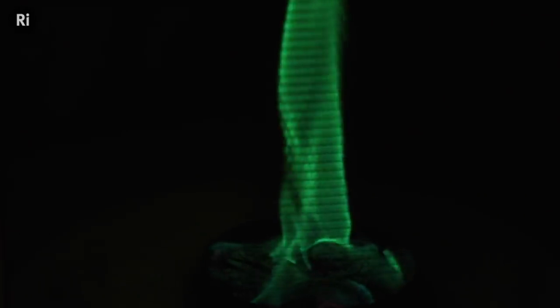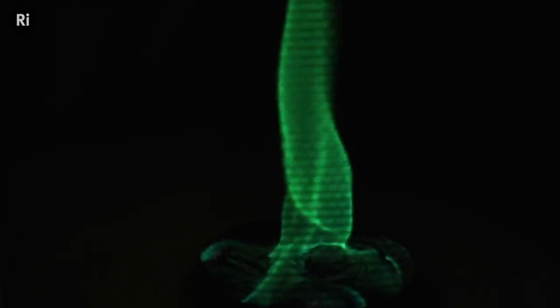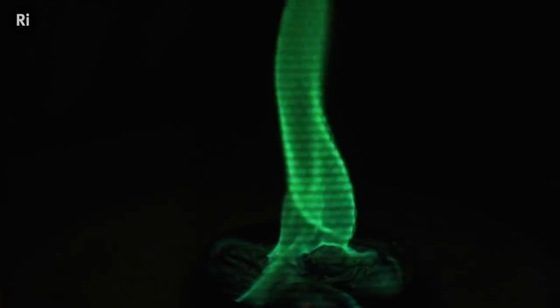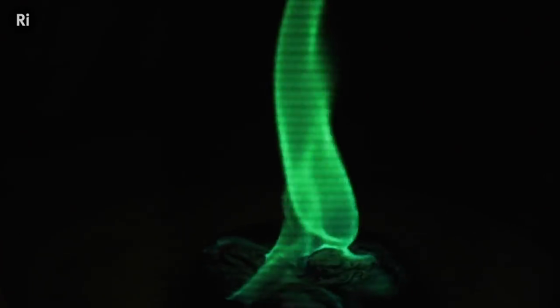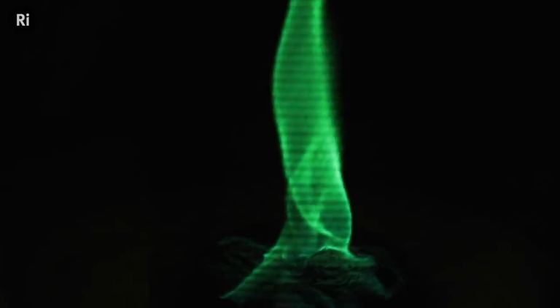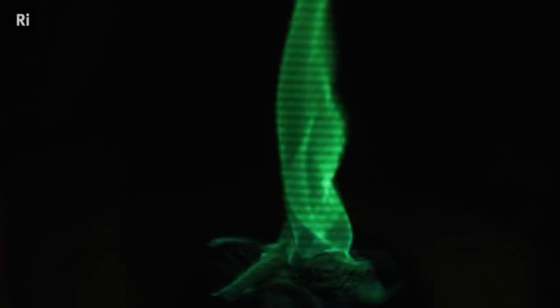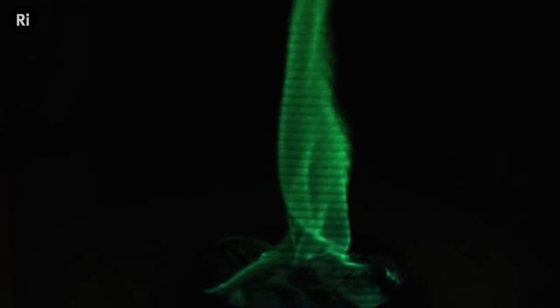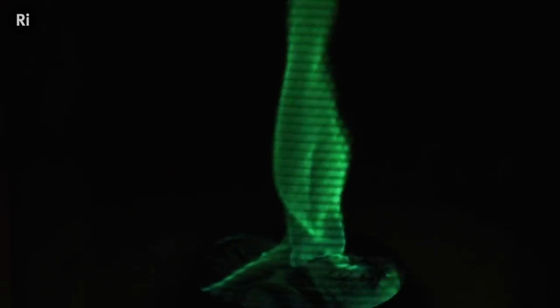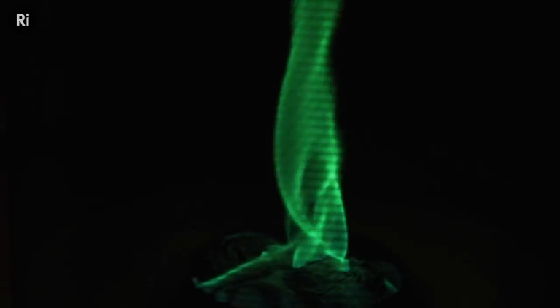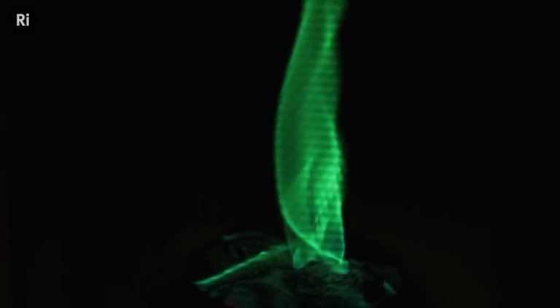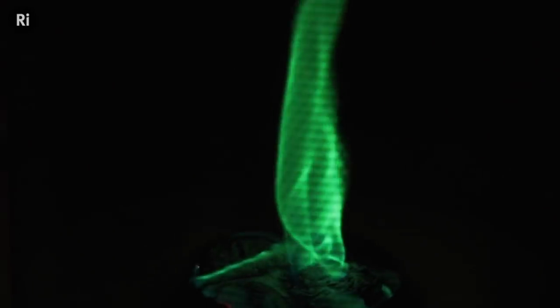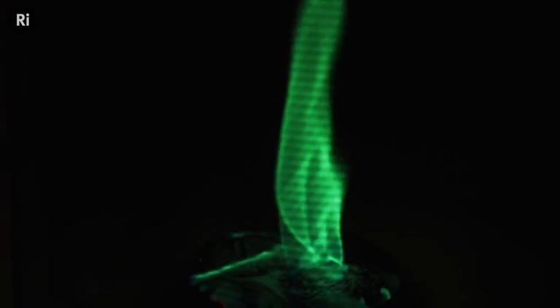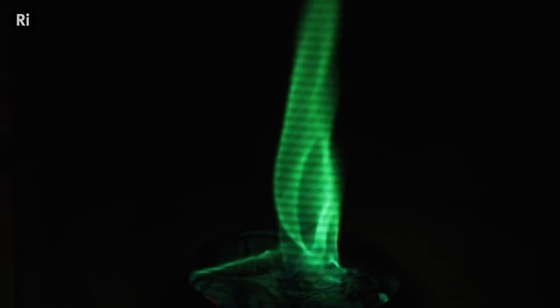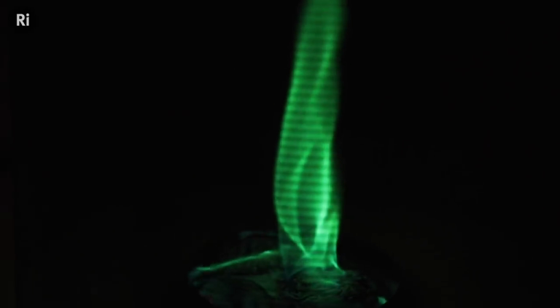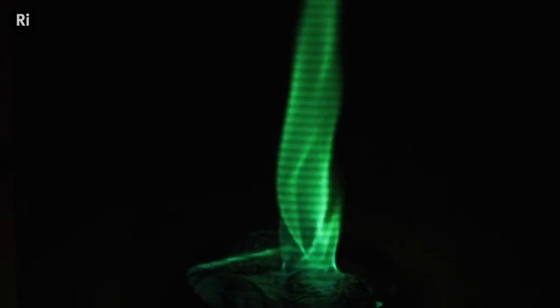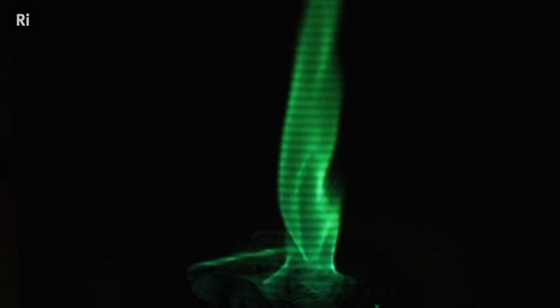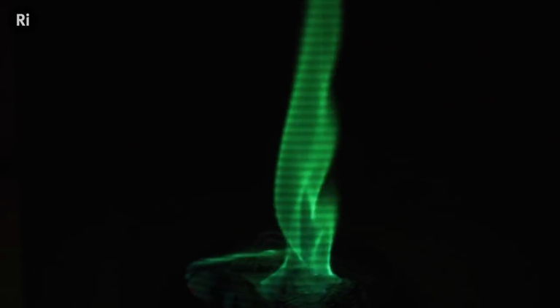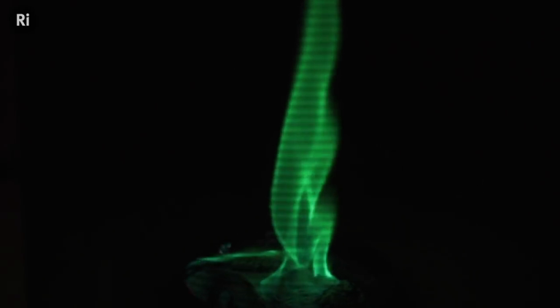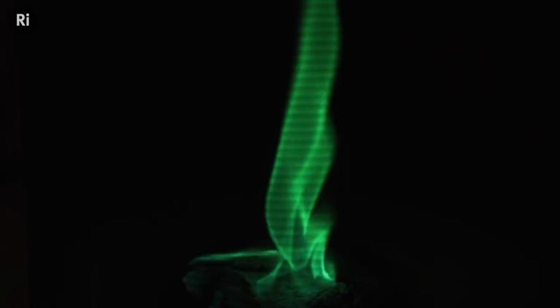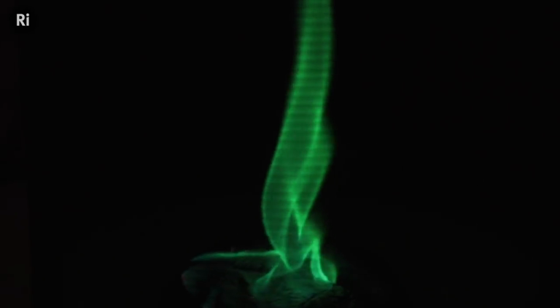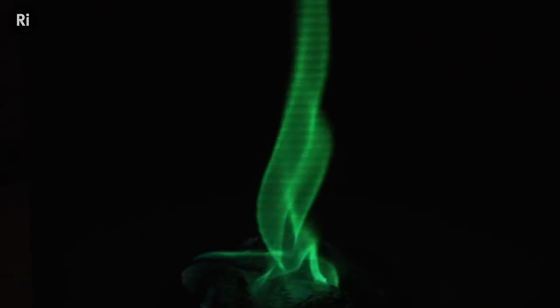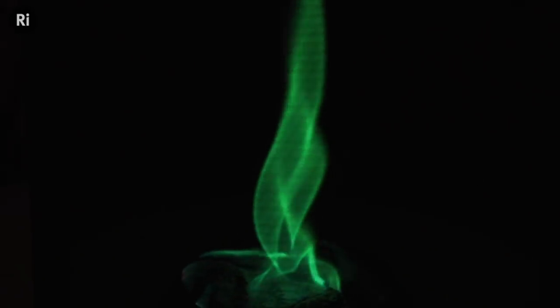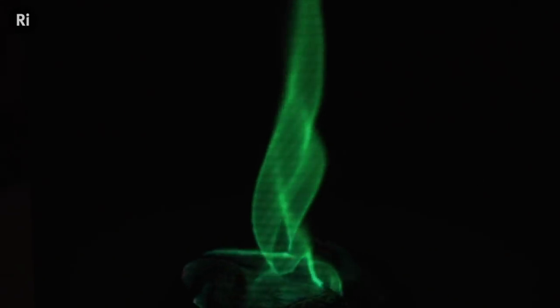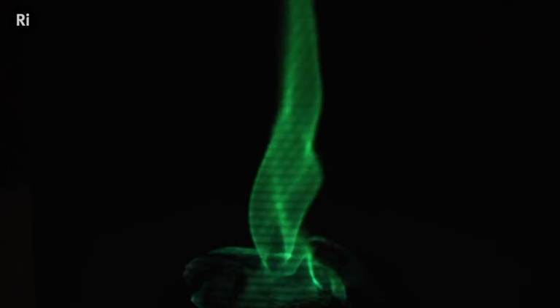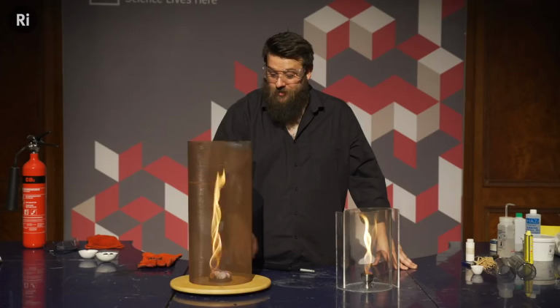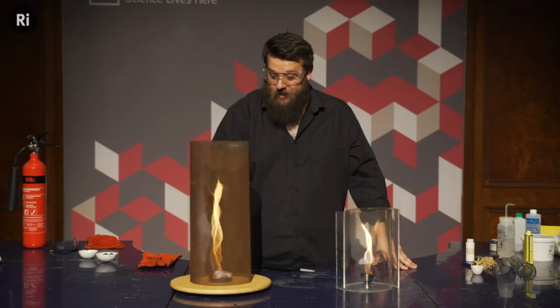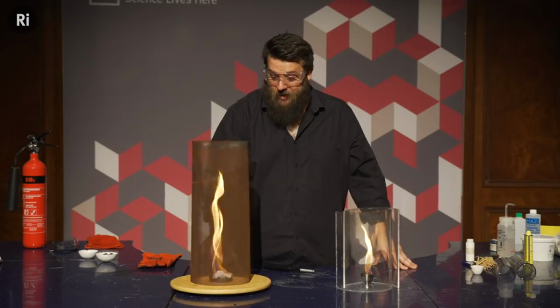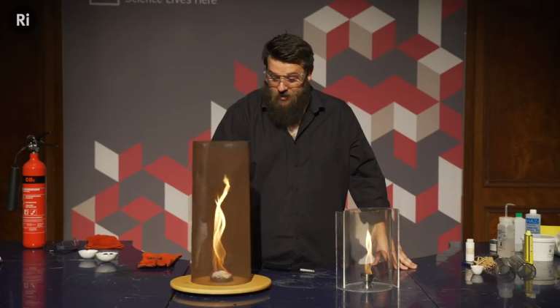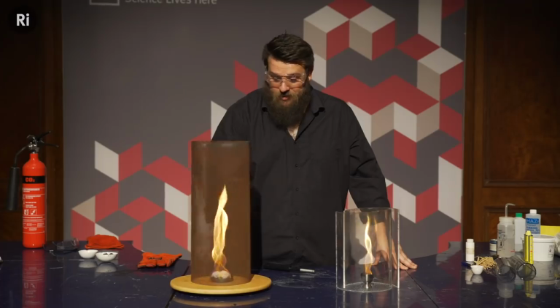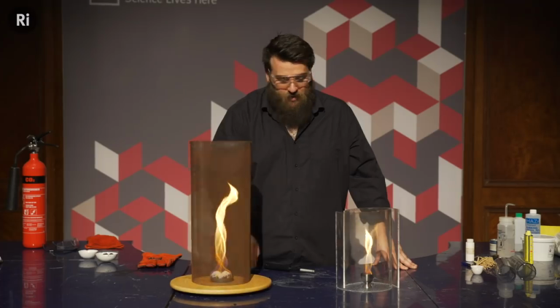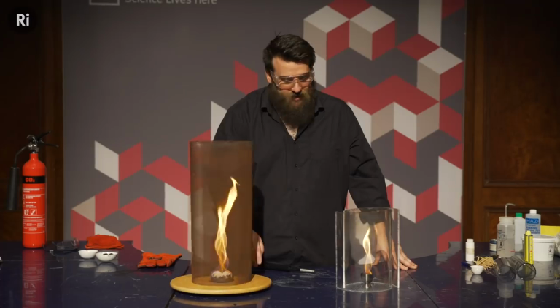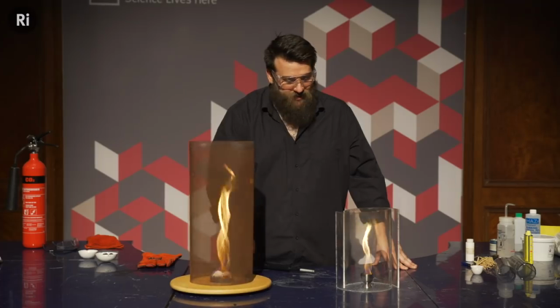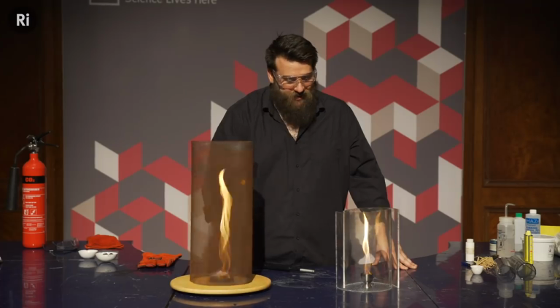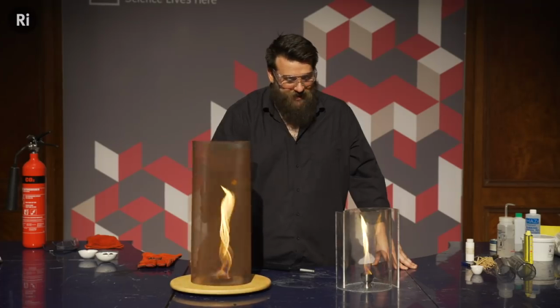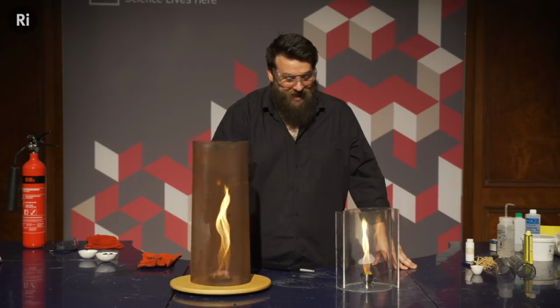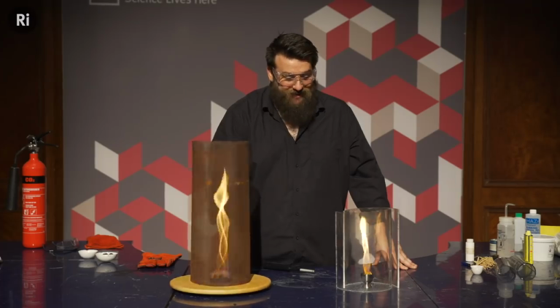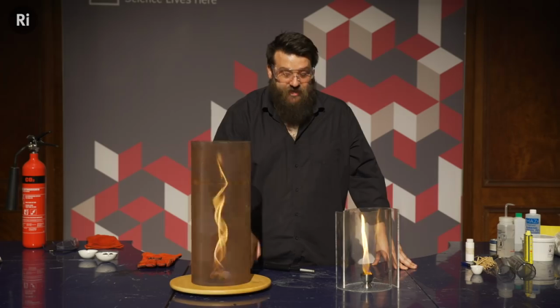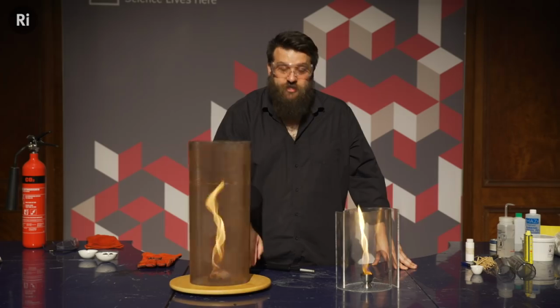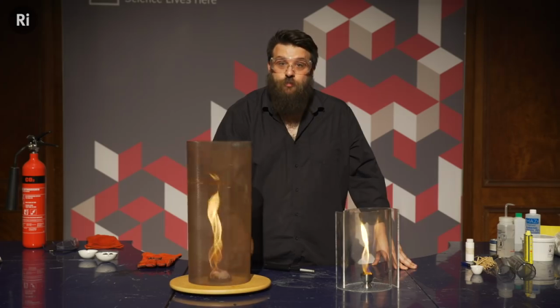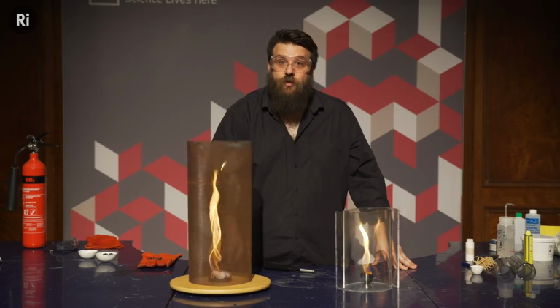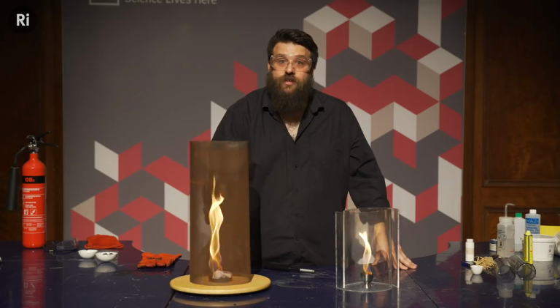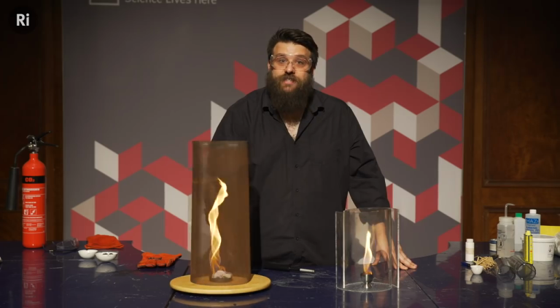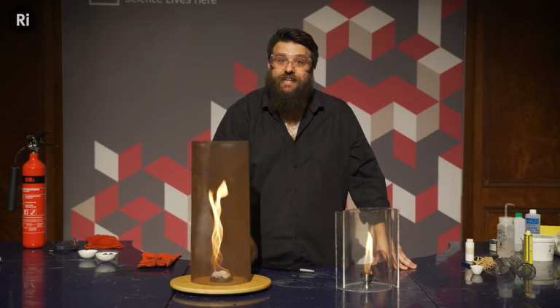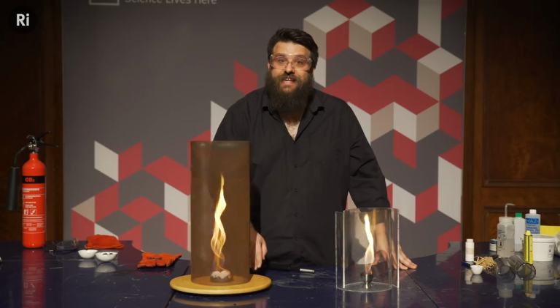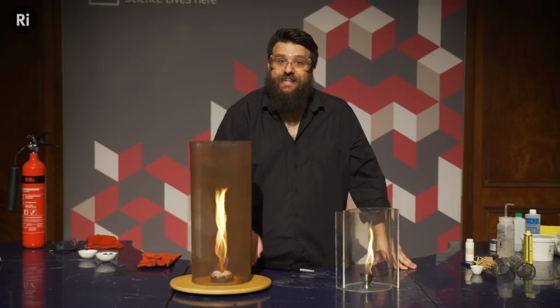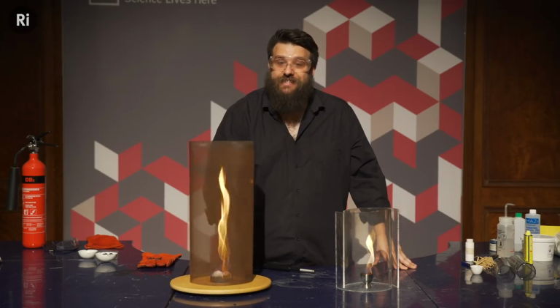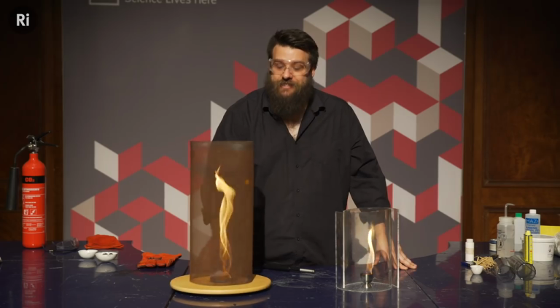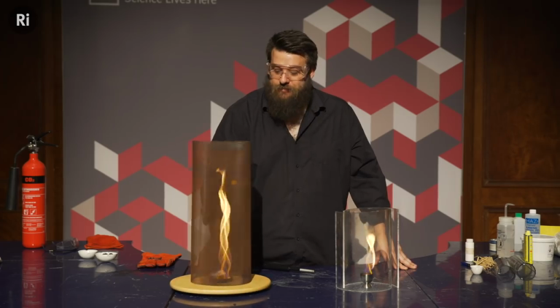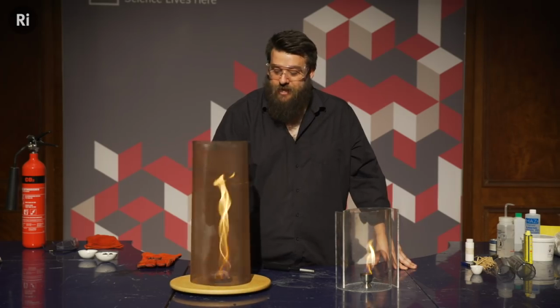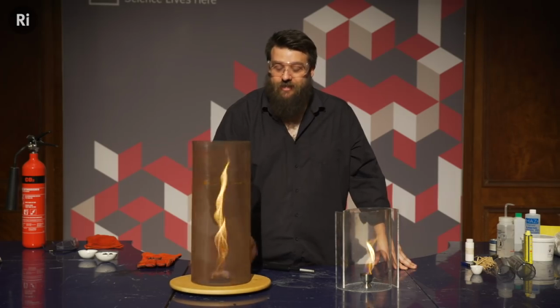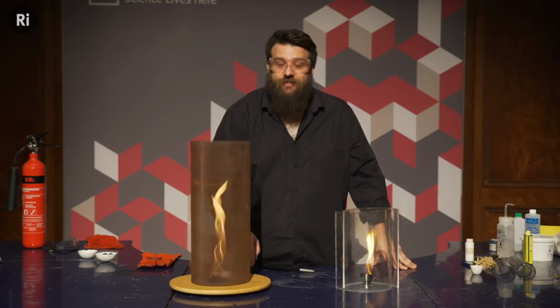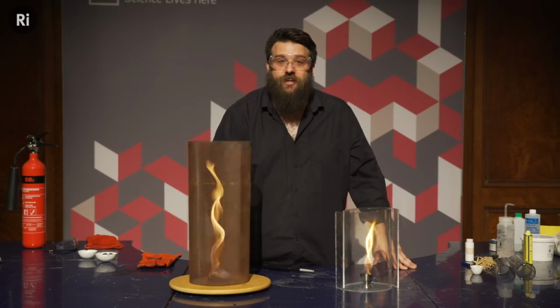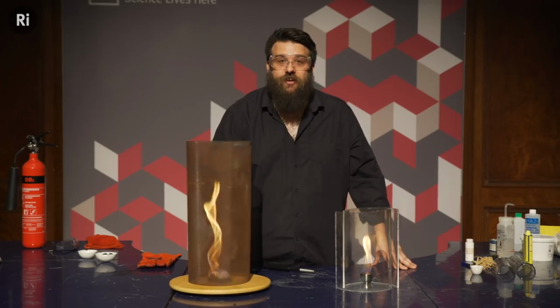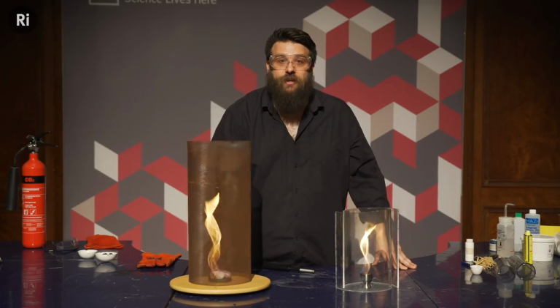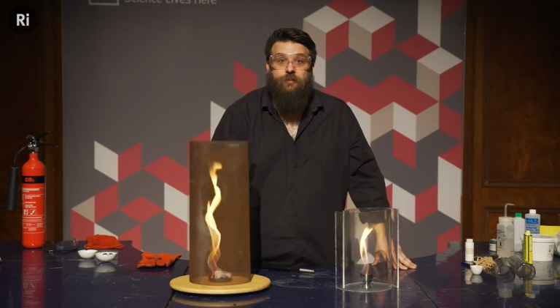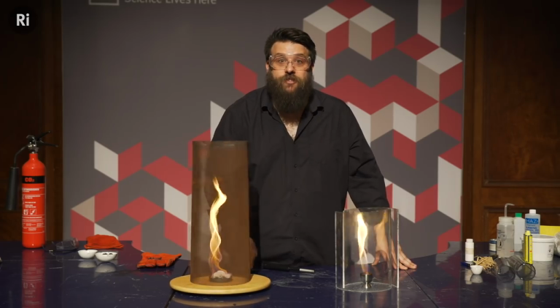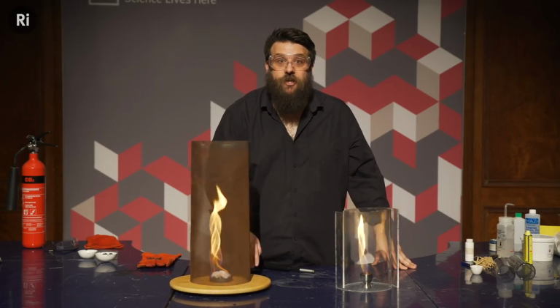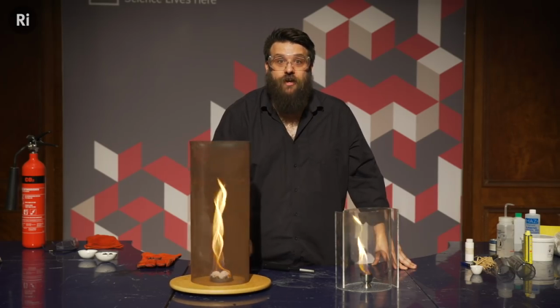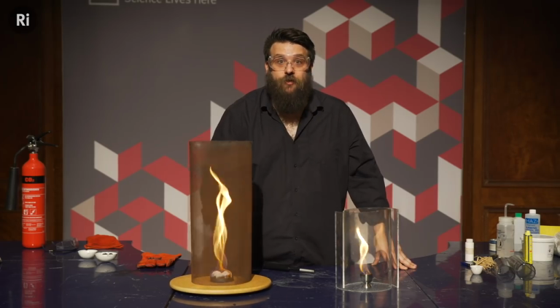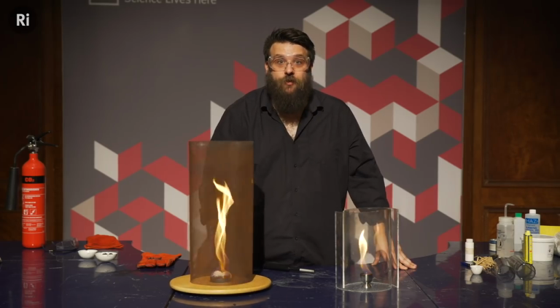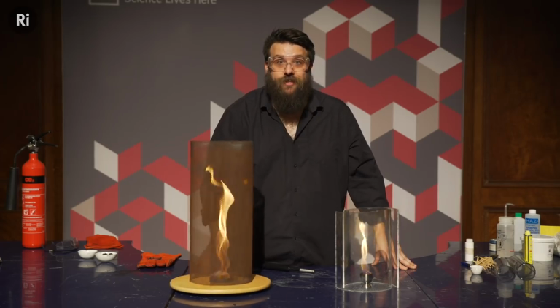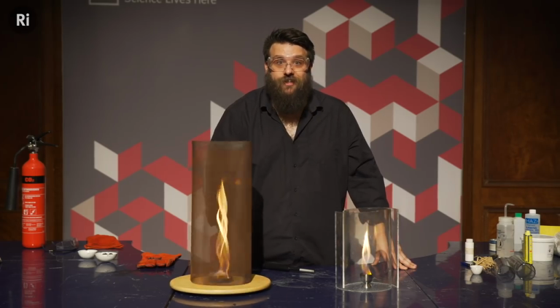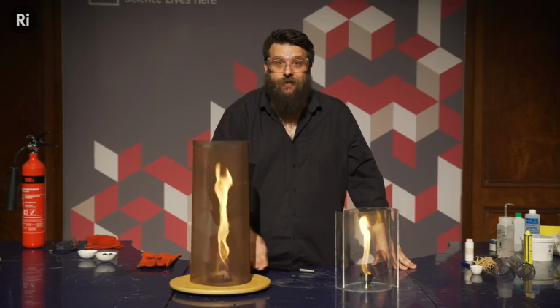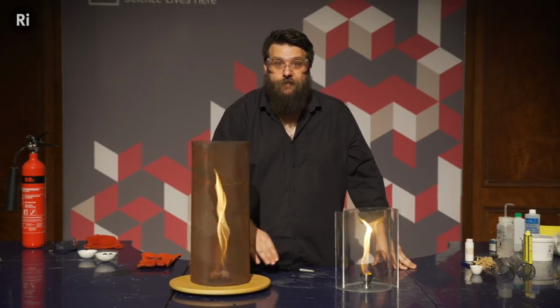These are fire tornadoes. They look amazing and they're surprisingly easy to make, so let me show you how we did it.